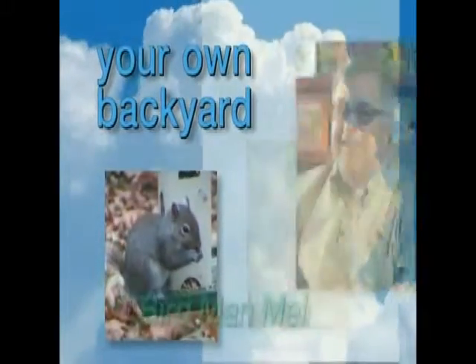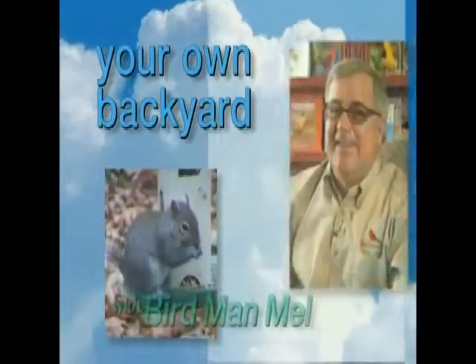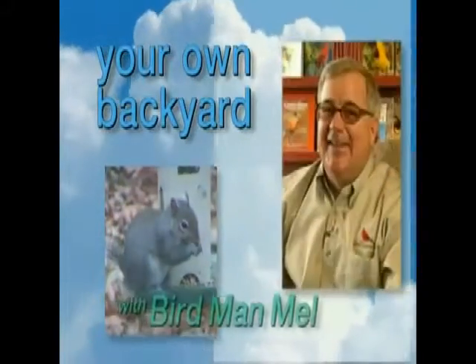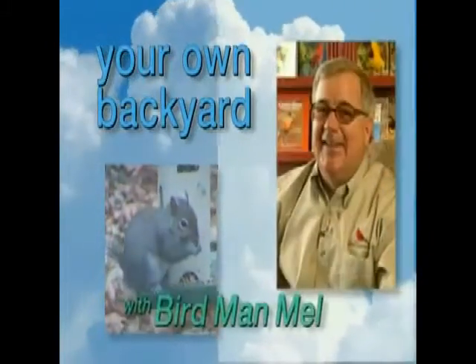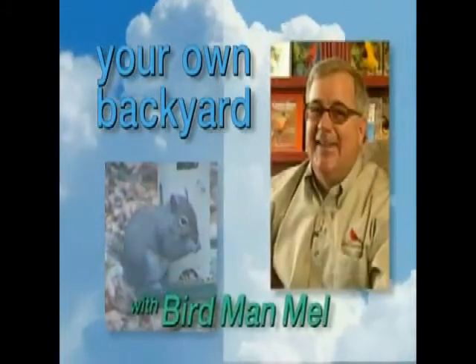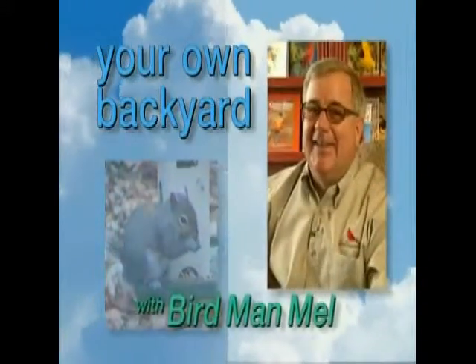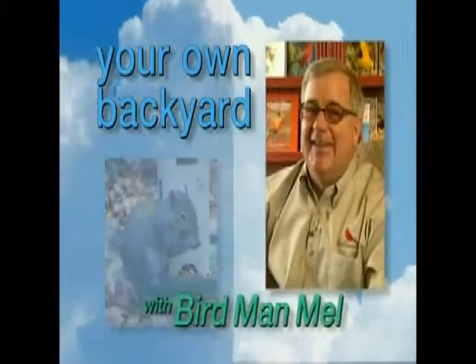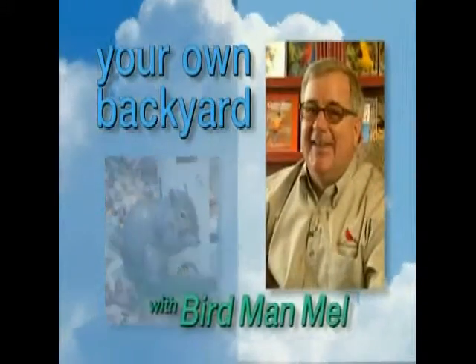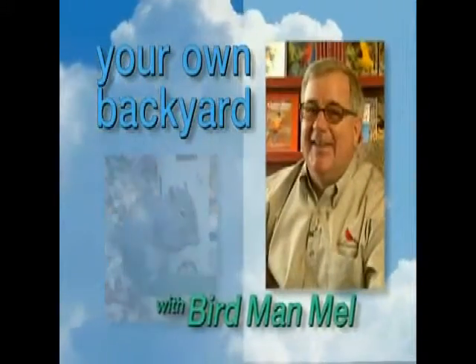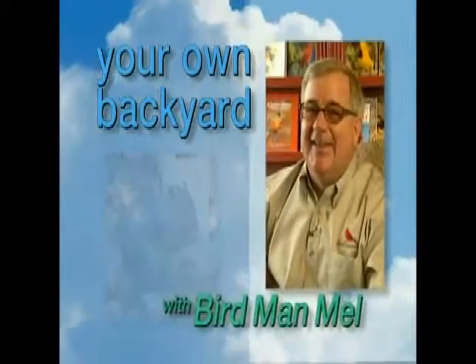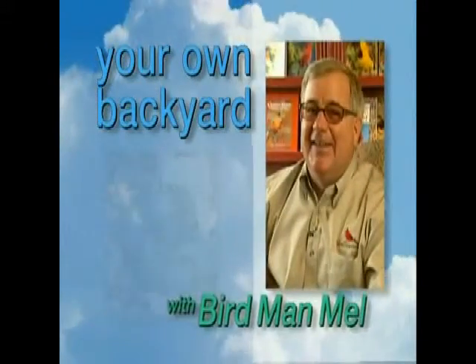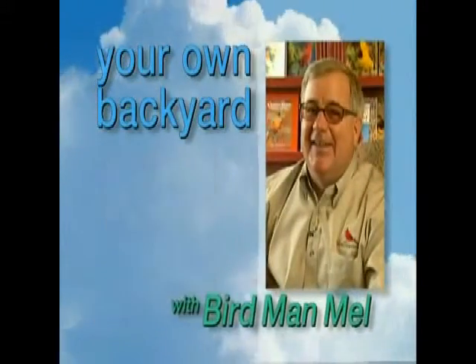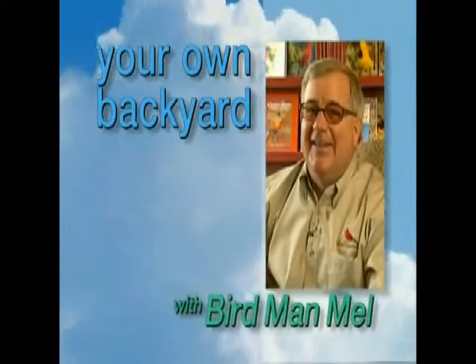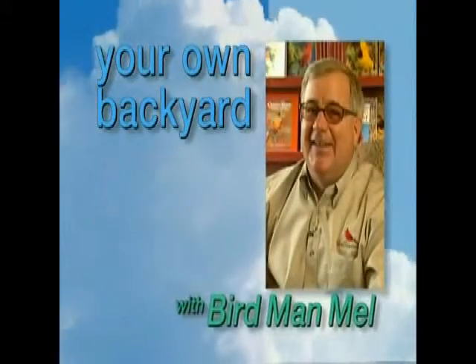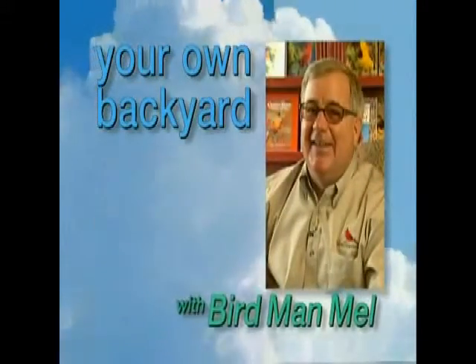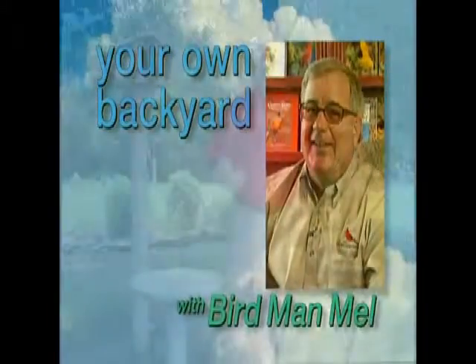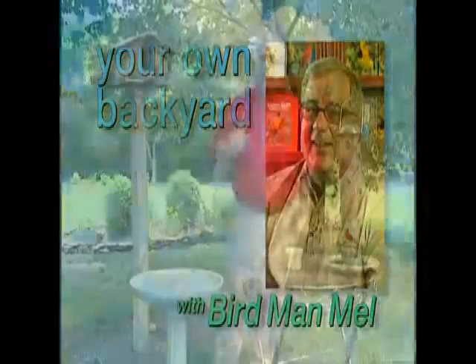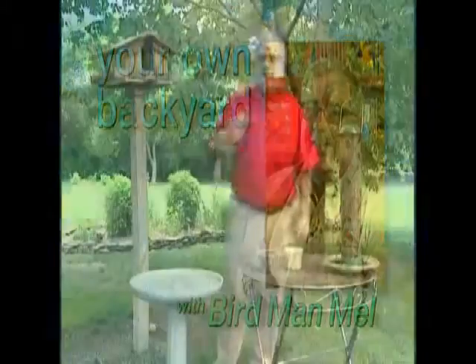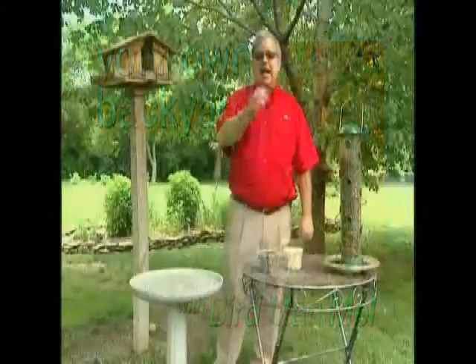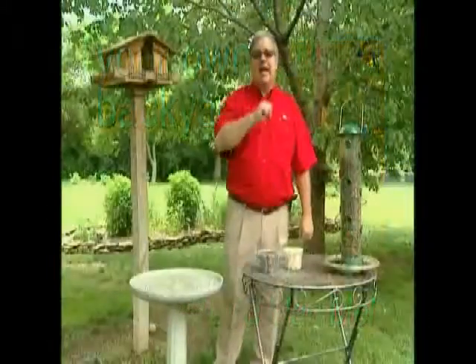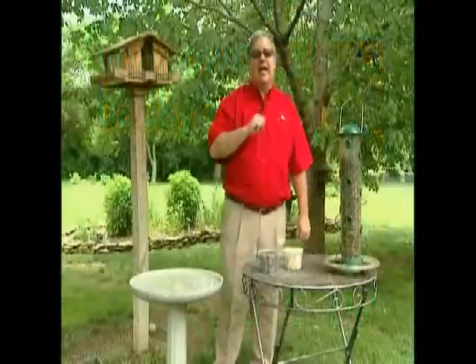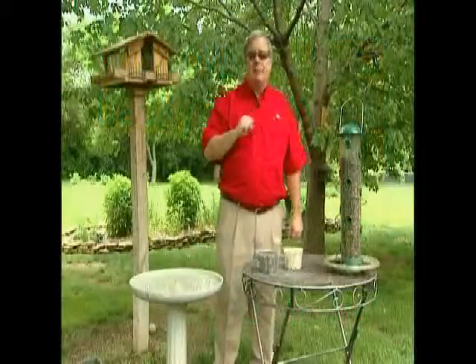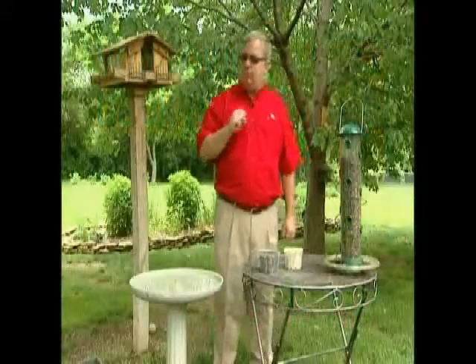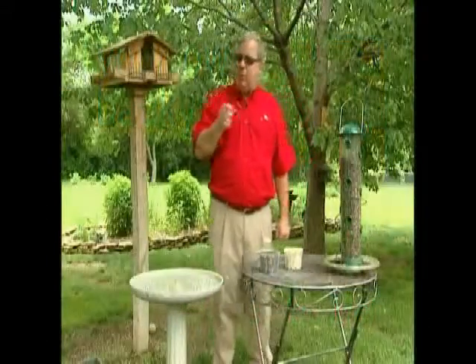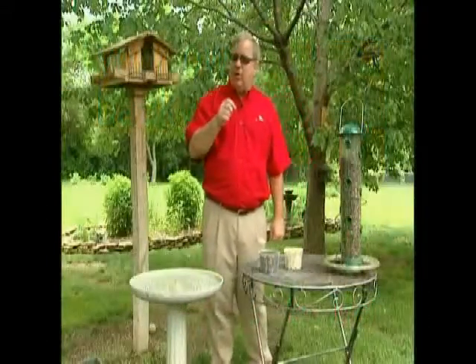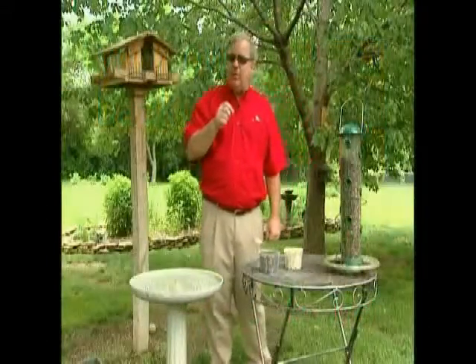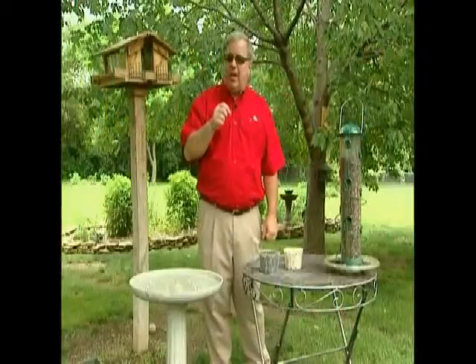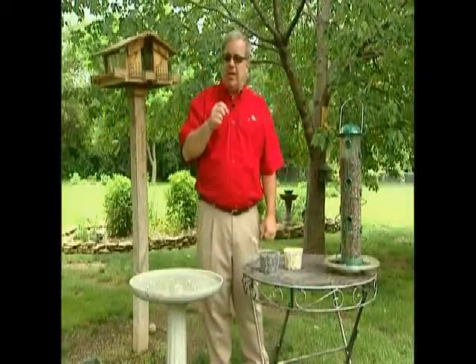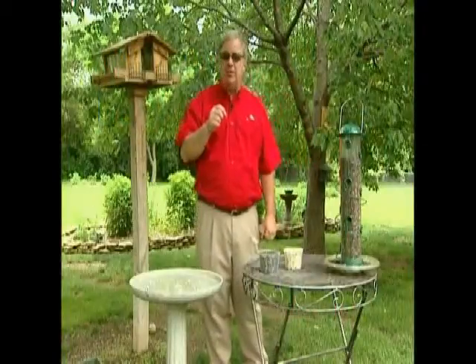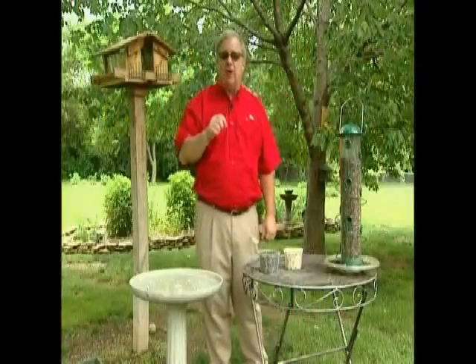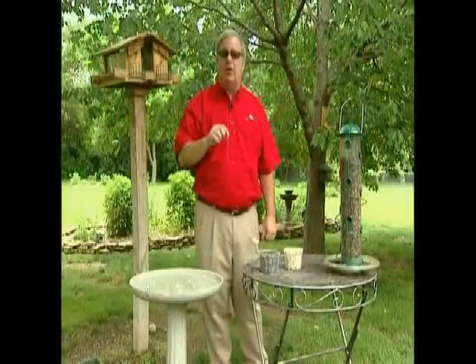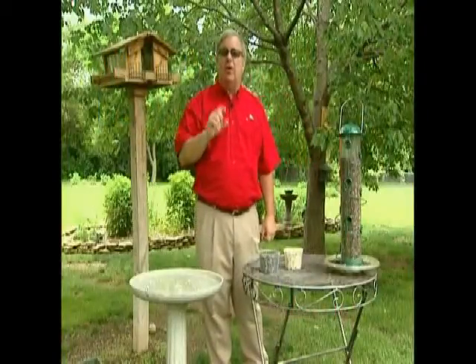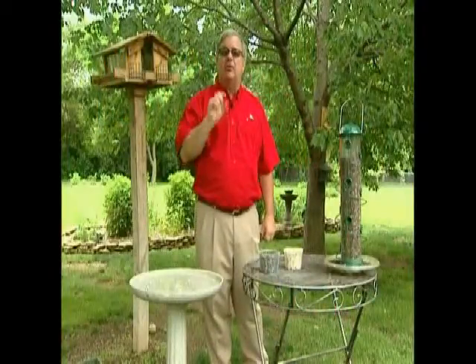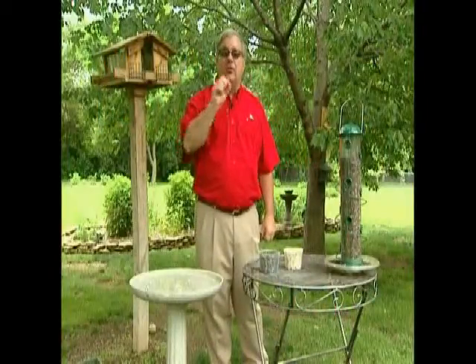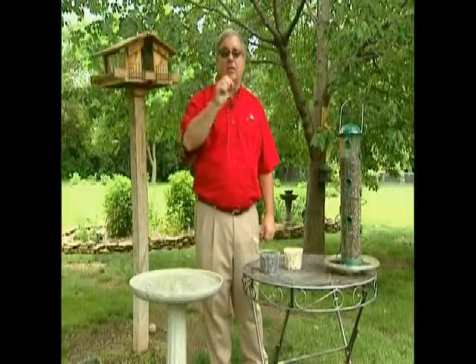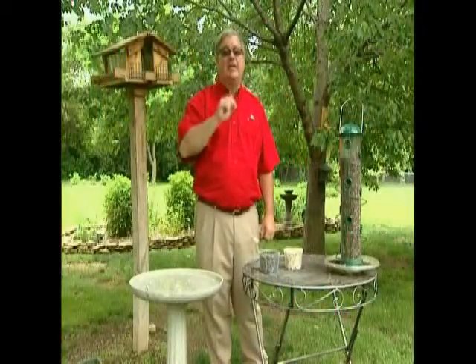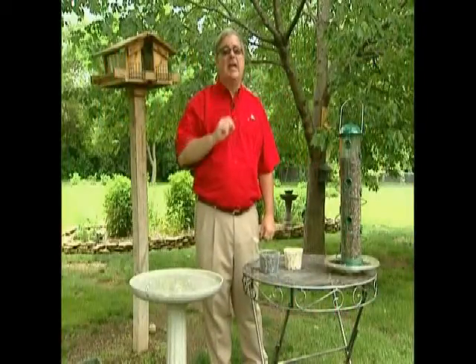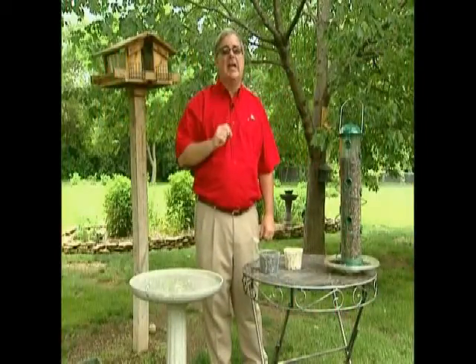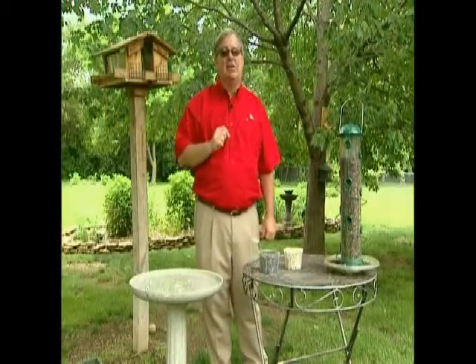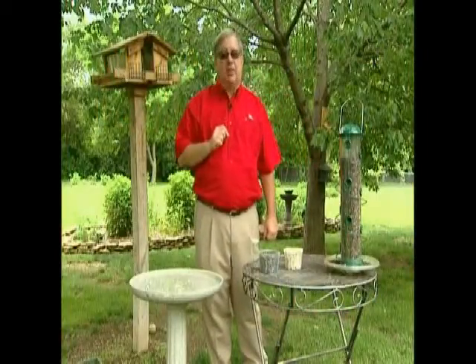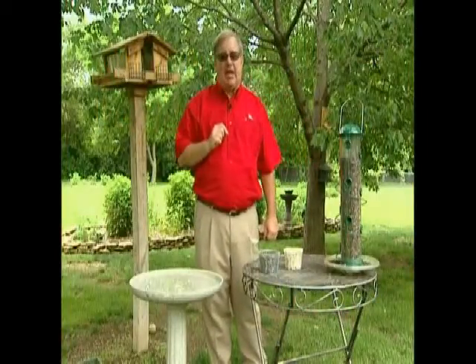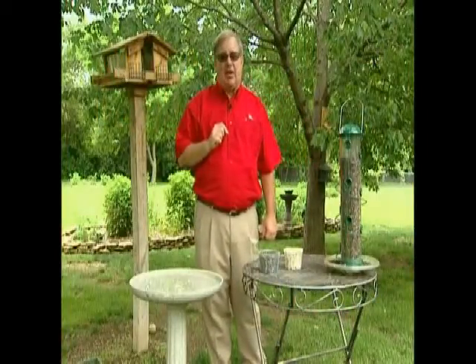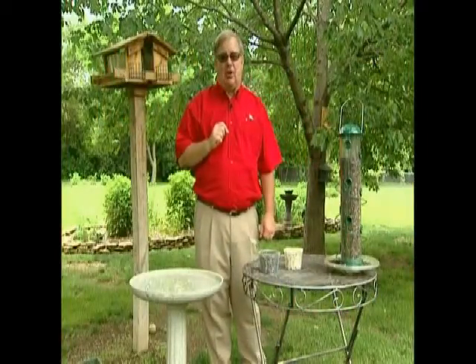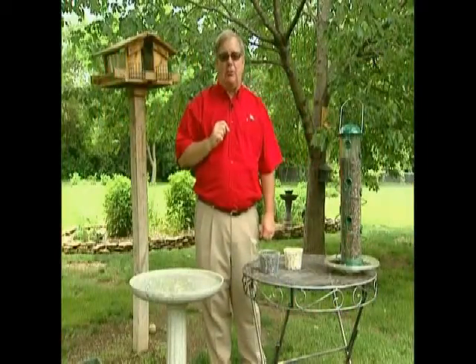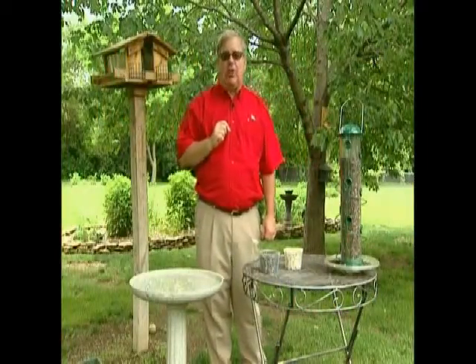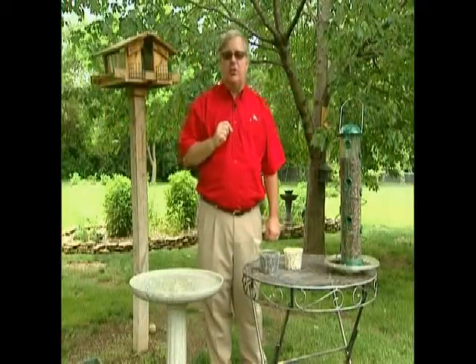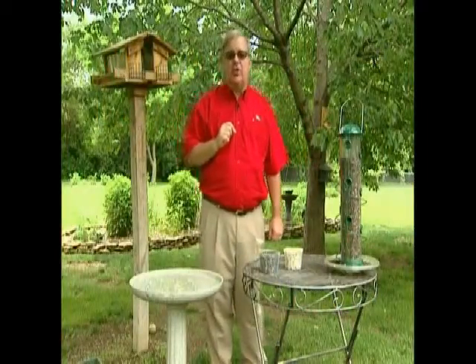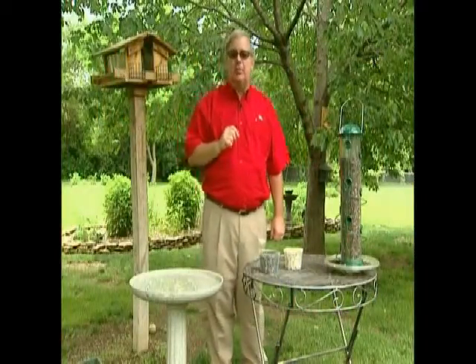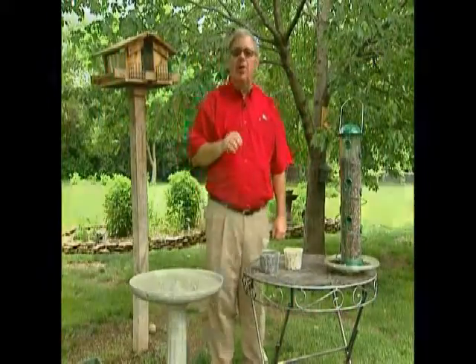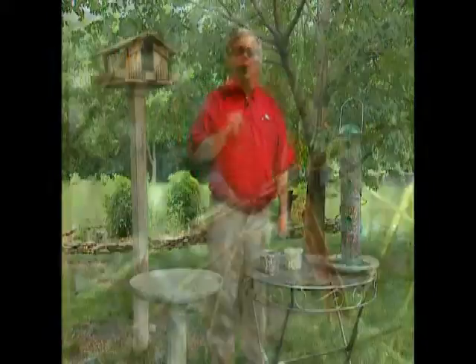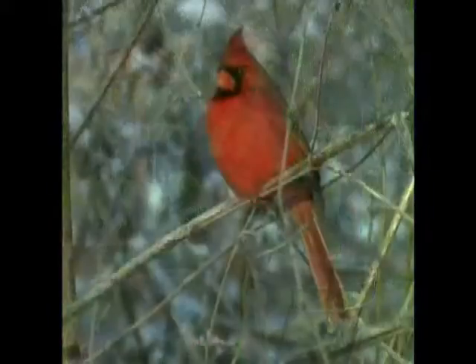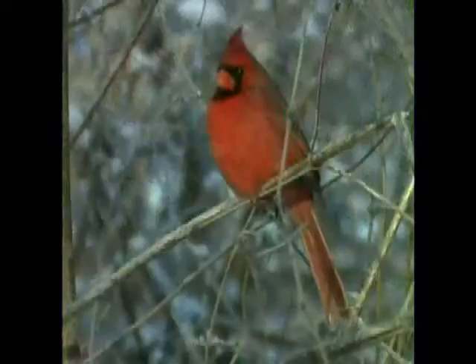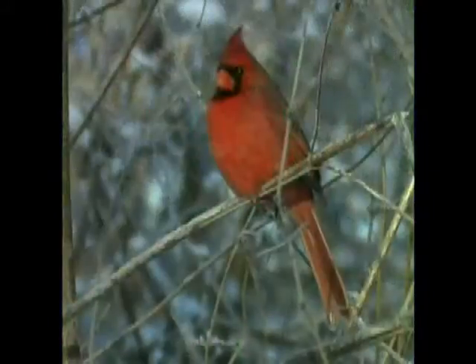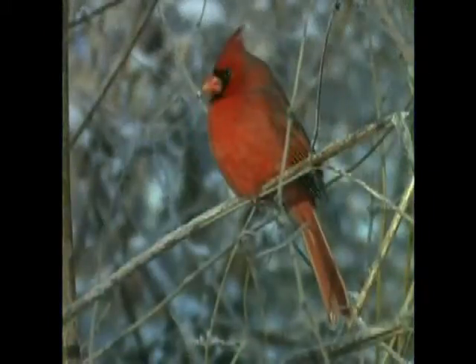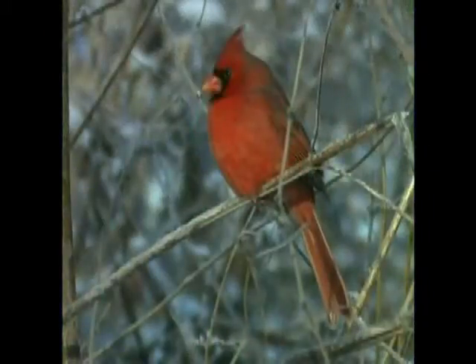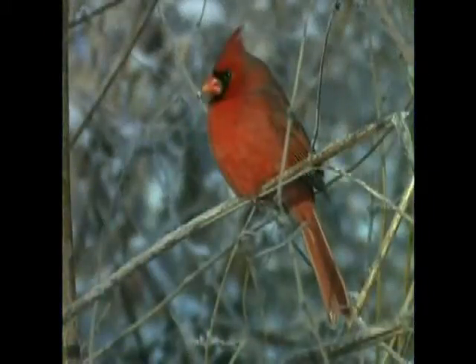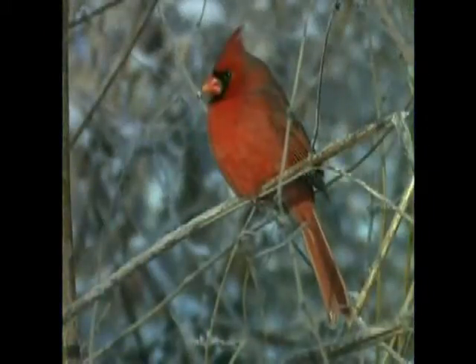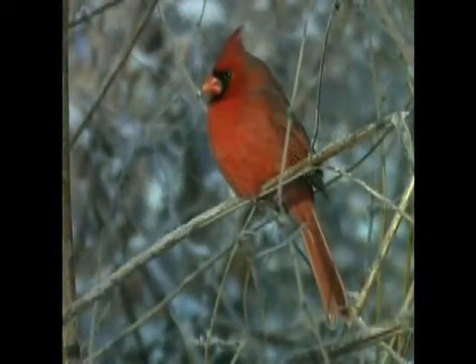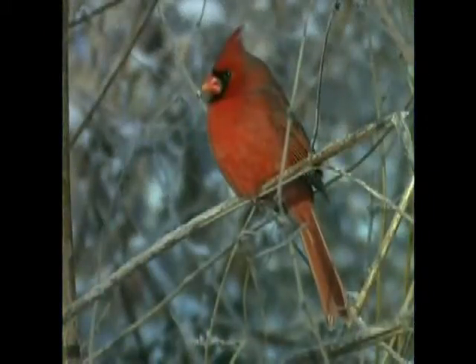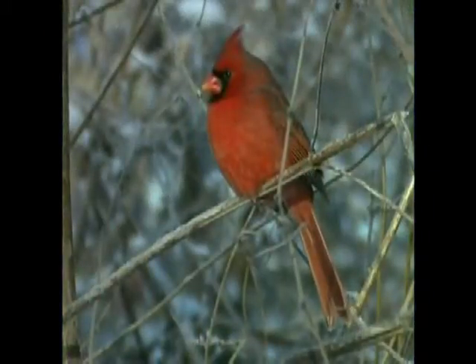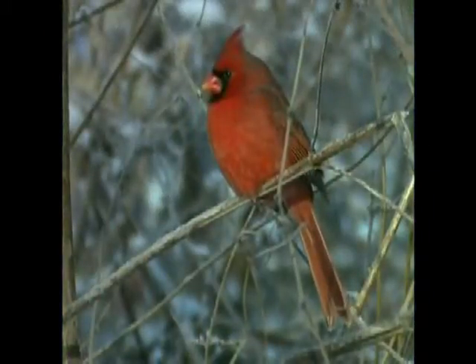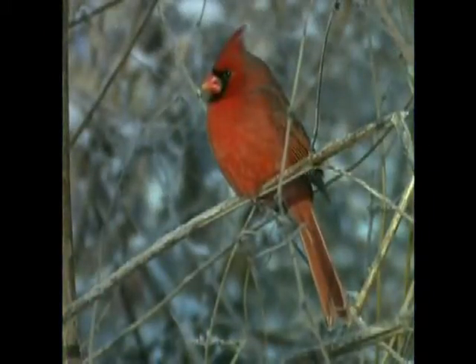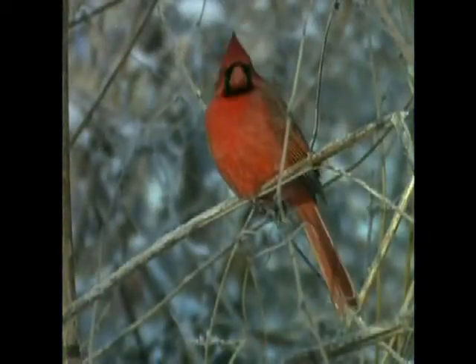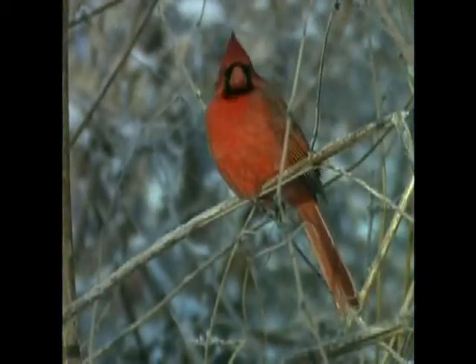Hi, I'm Birdman Mel, and for today's Backyard Bird Tip, we're going to talk about how to attract cardinals to your backyard.